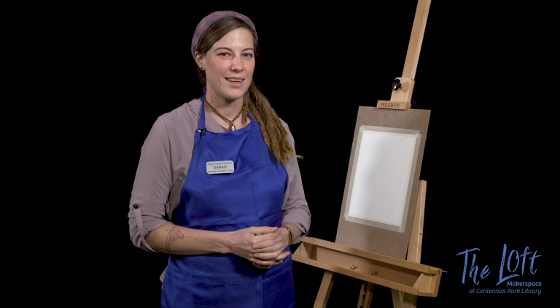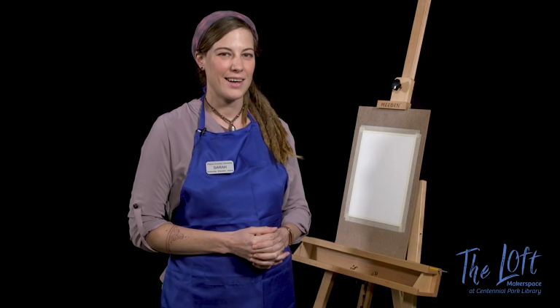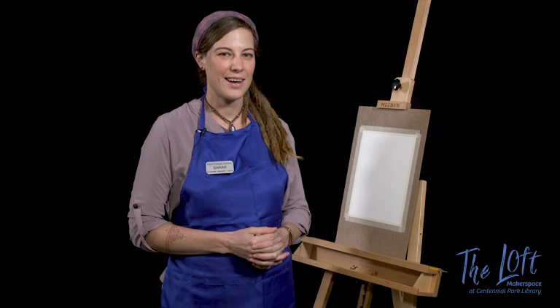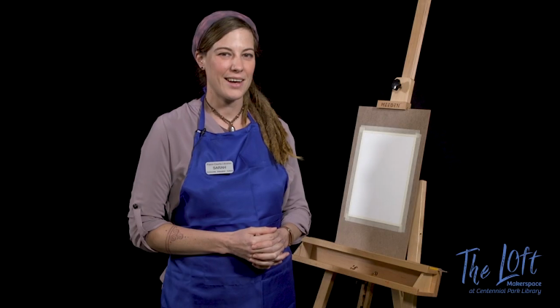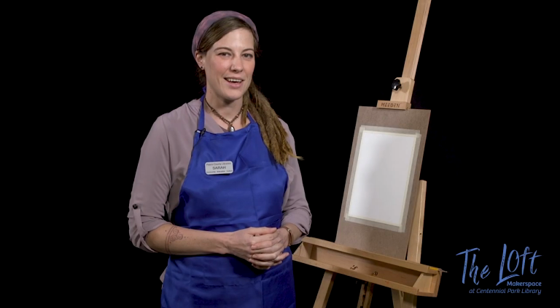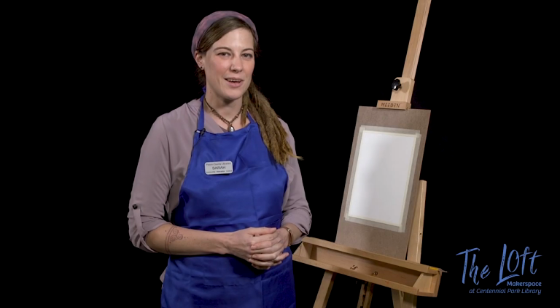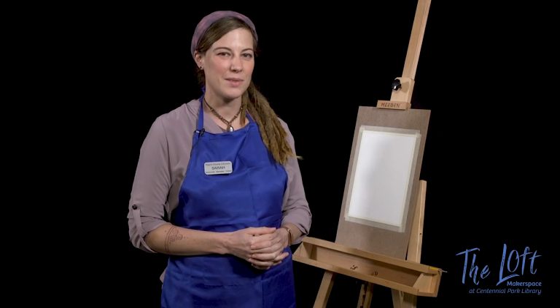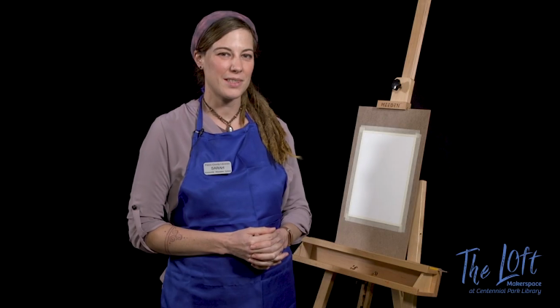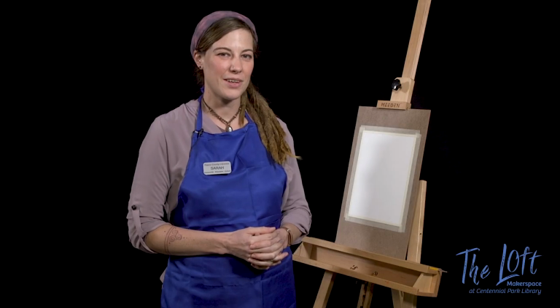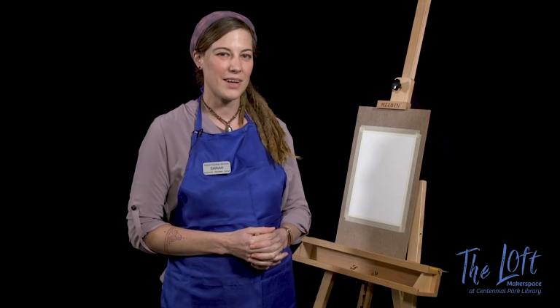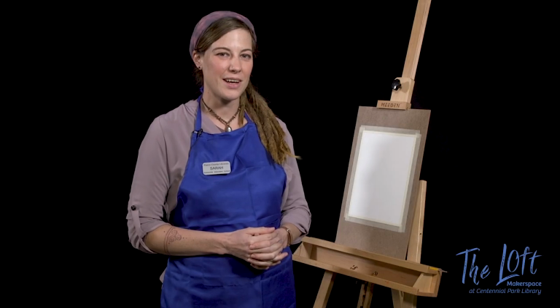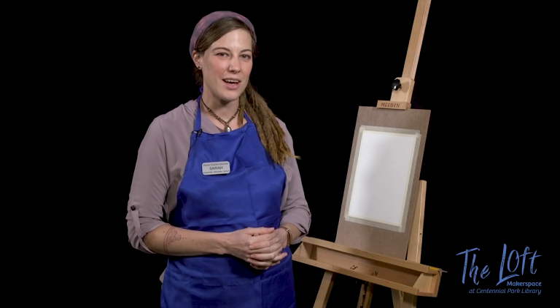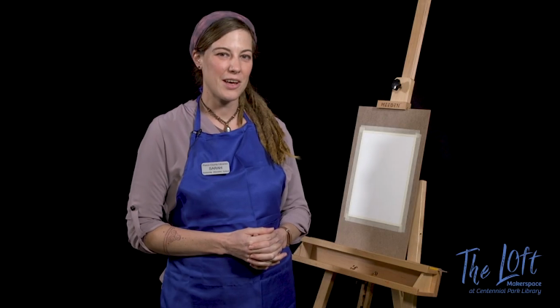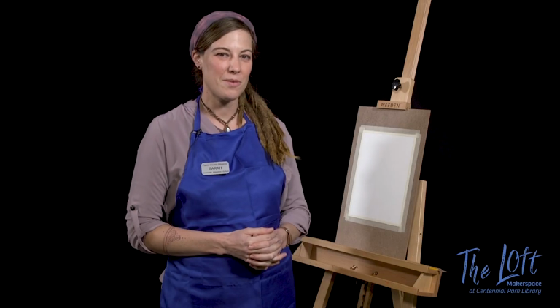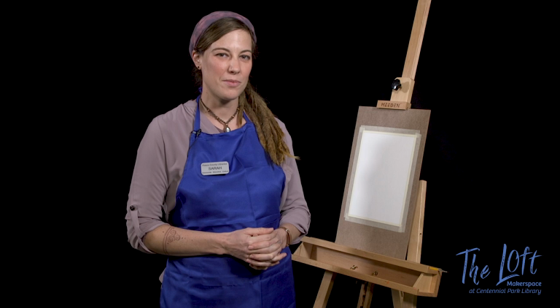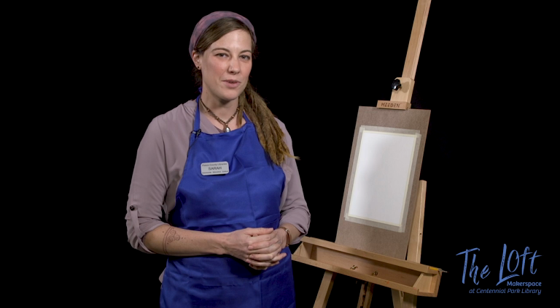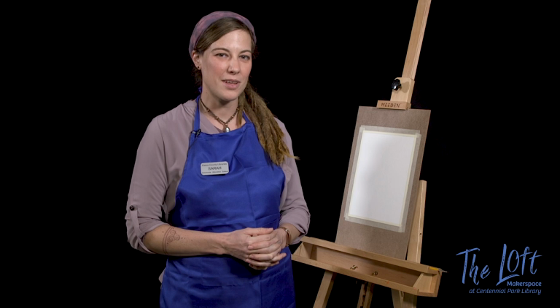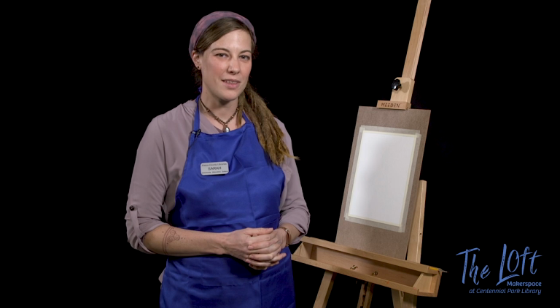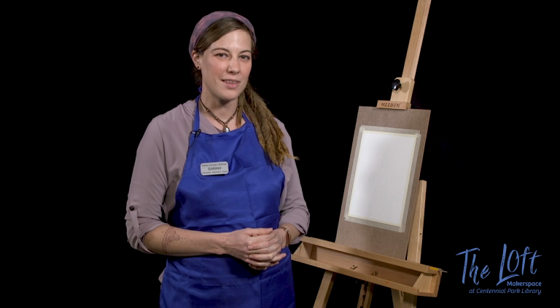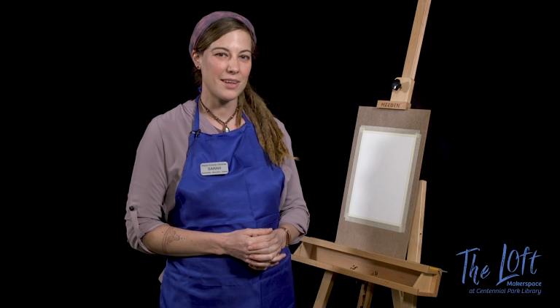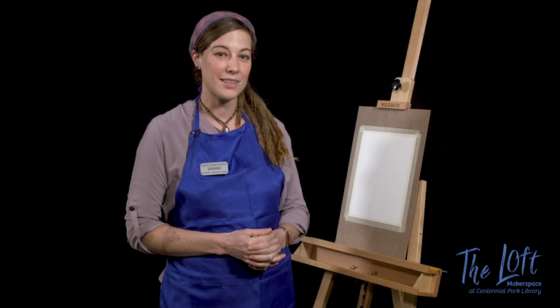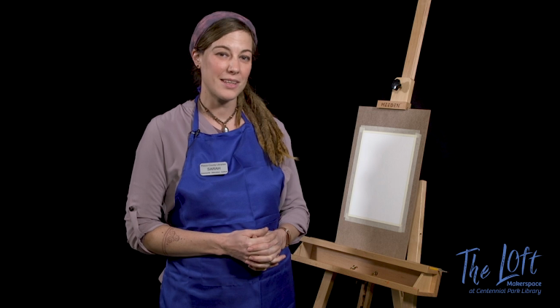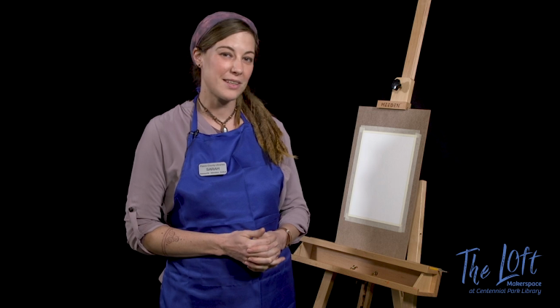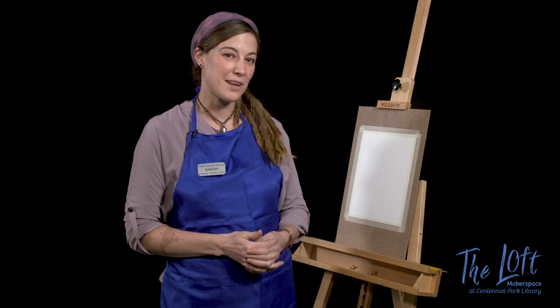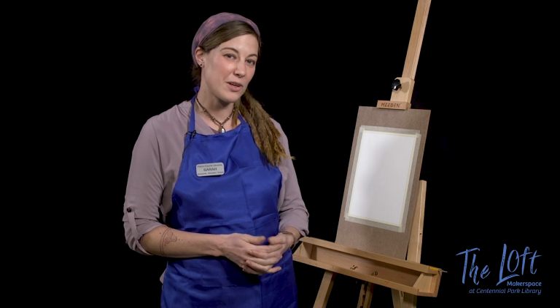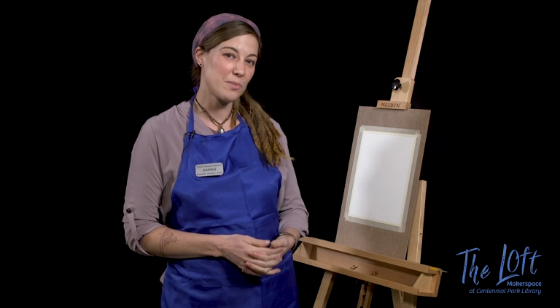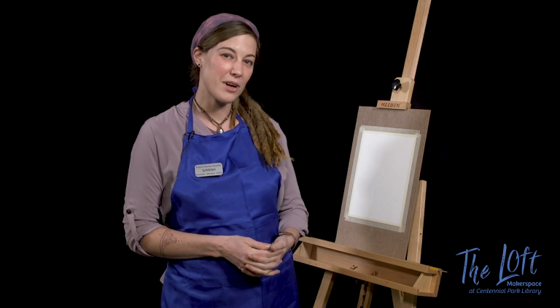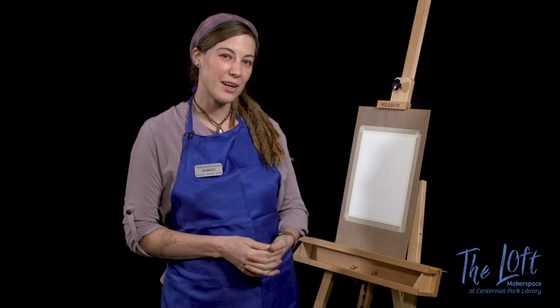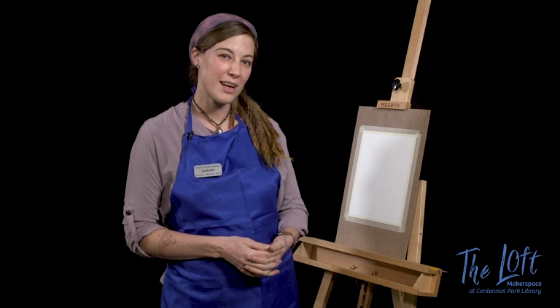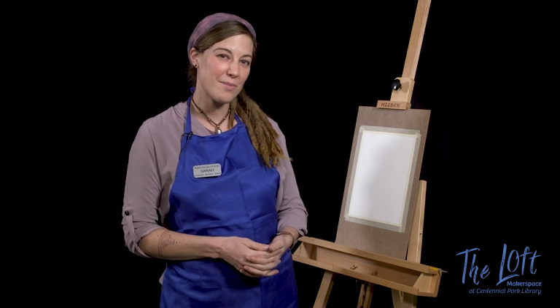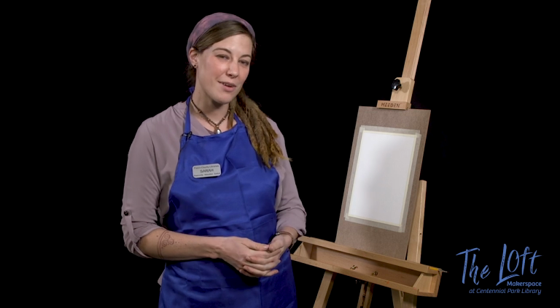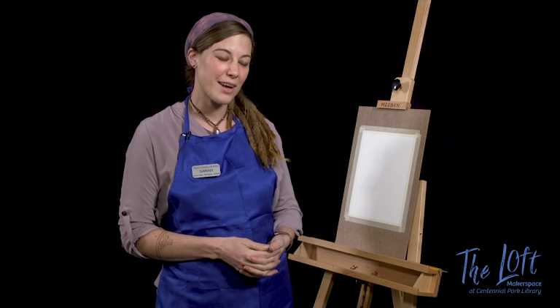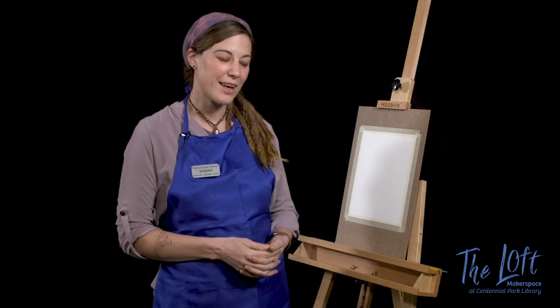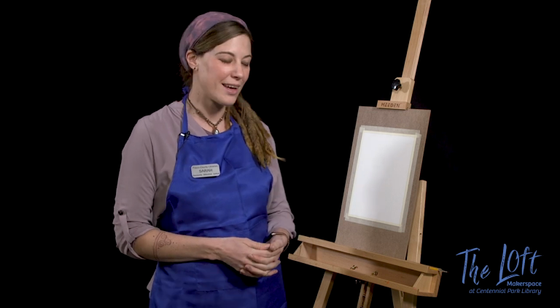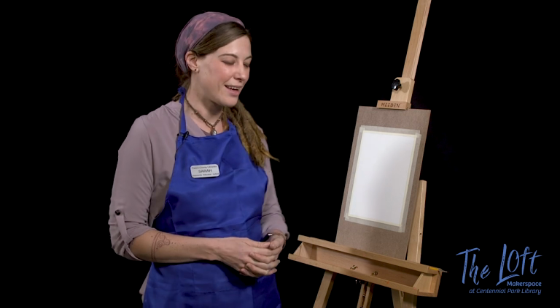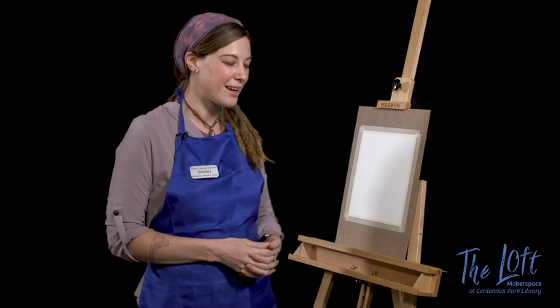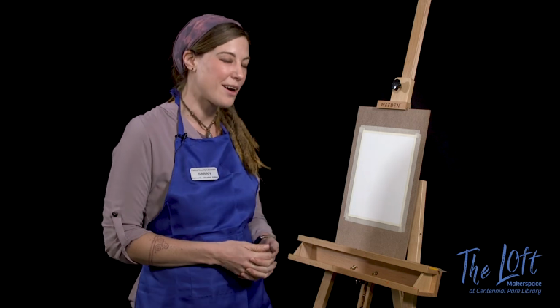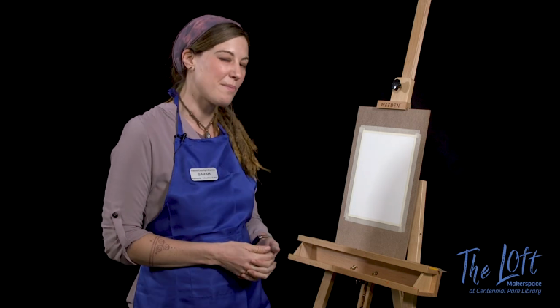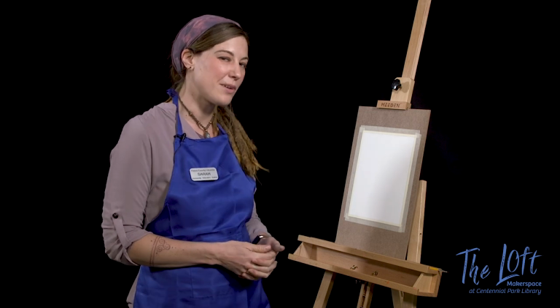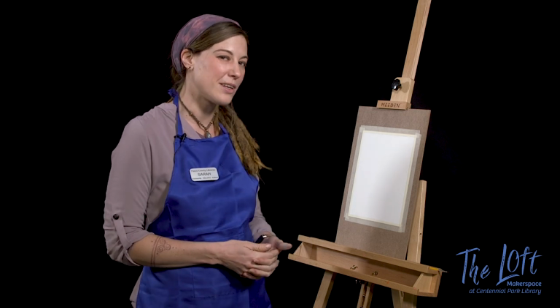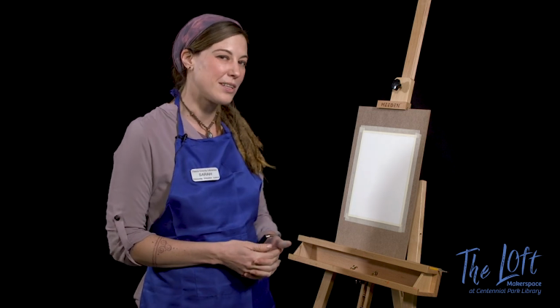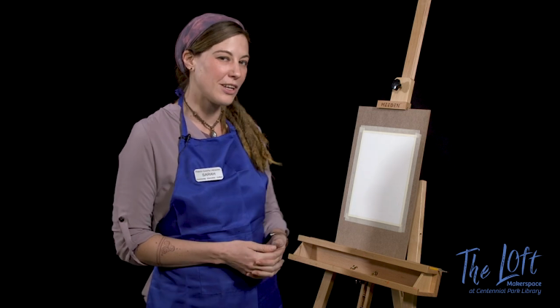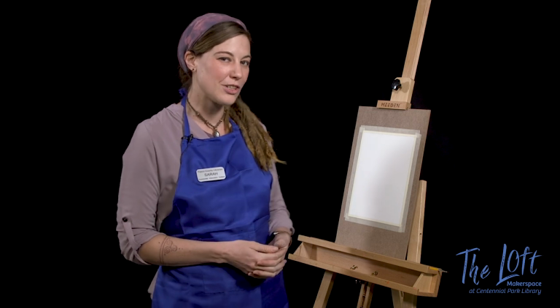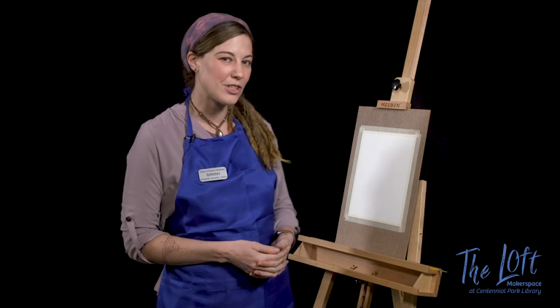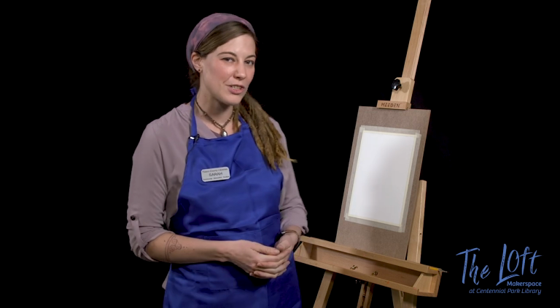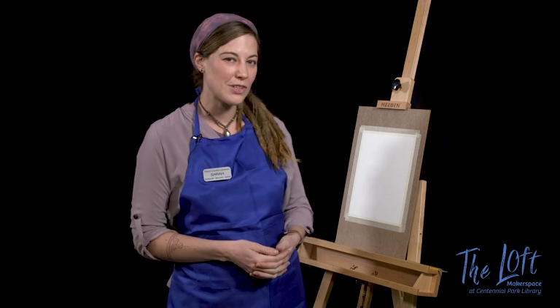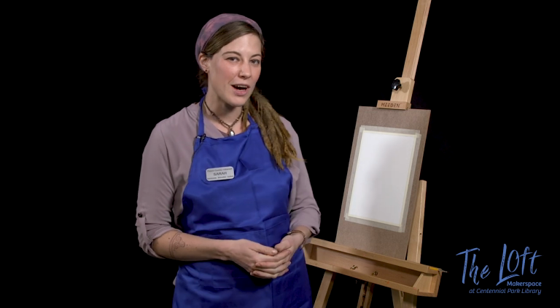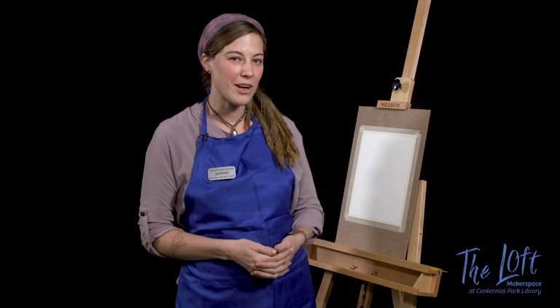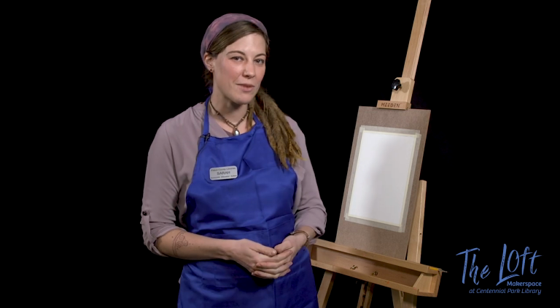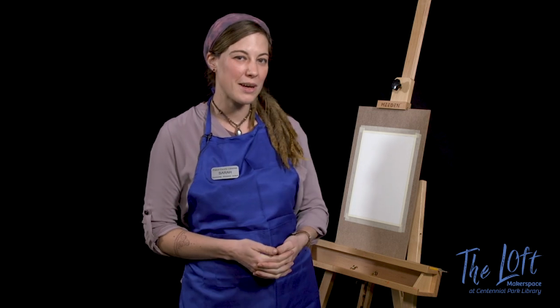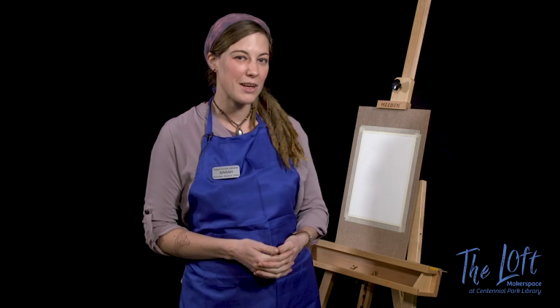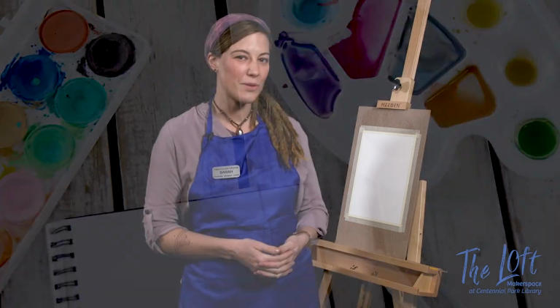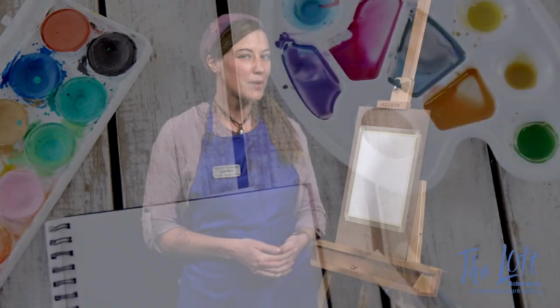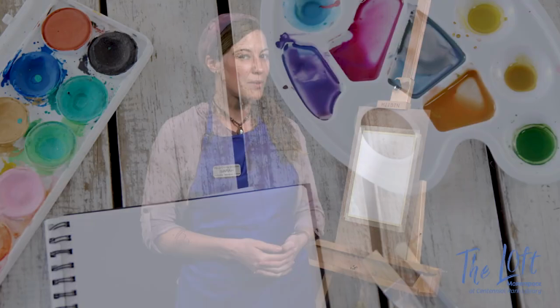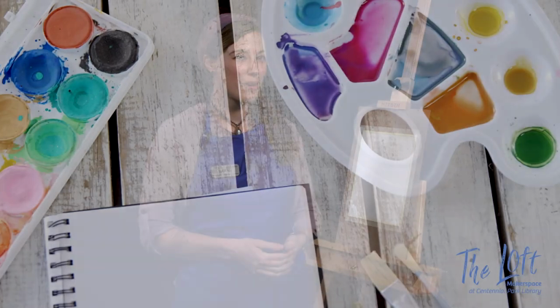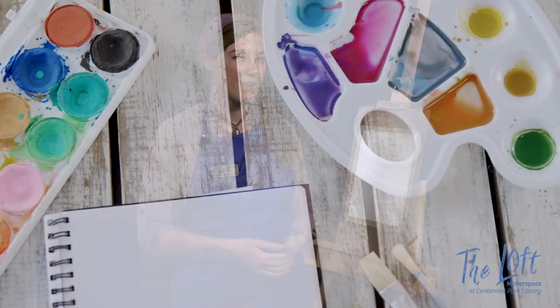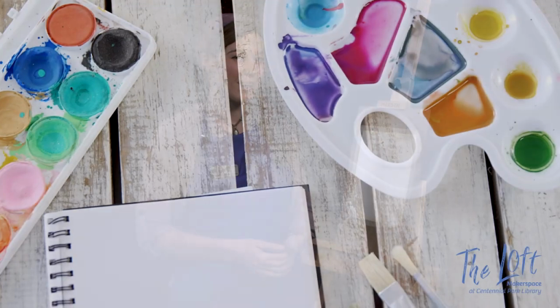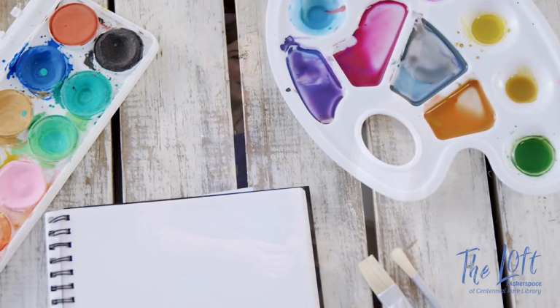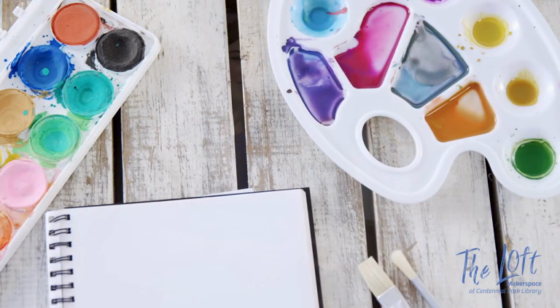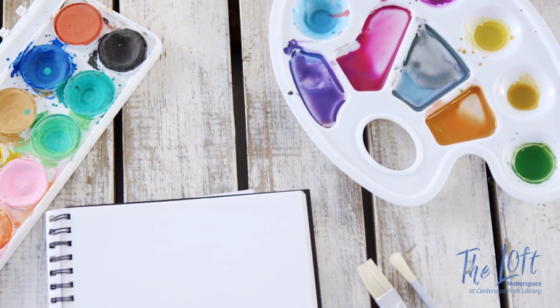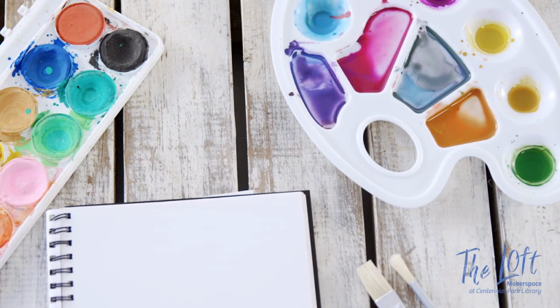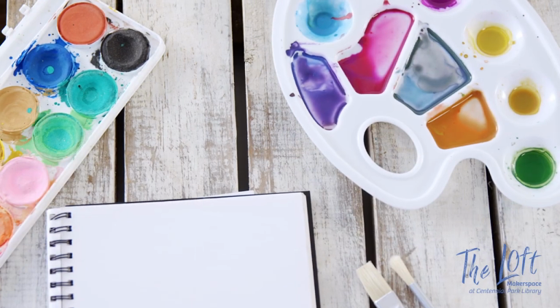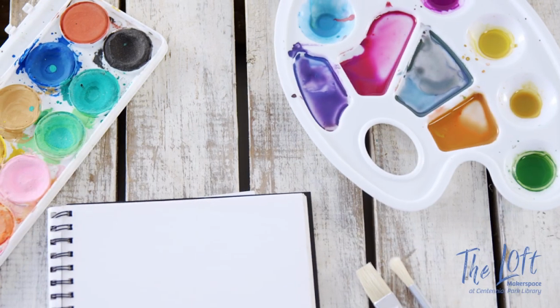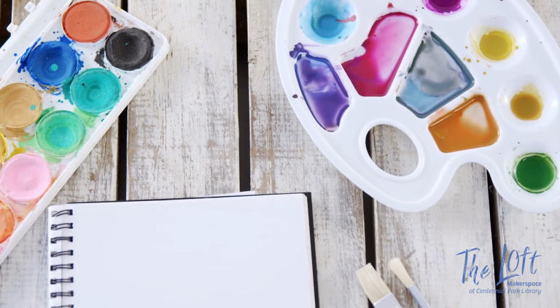Hi, I'm Sarah. I'm with Centennial Park Library and I'm going to teach you how to paint with watercolors today.